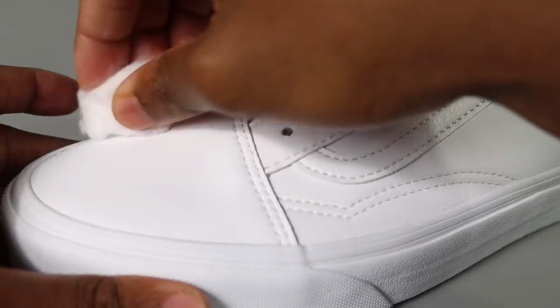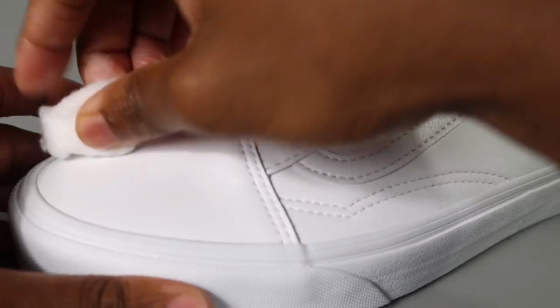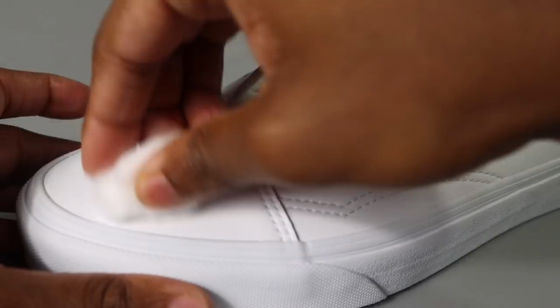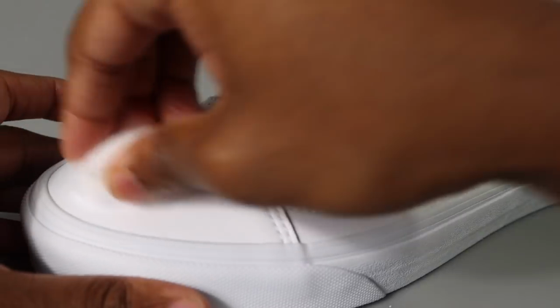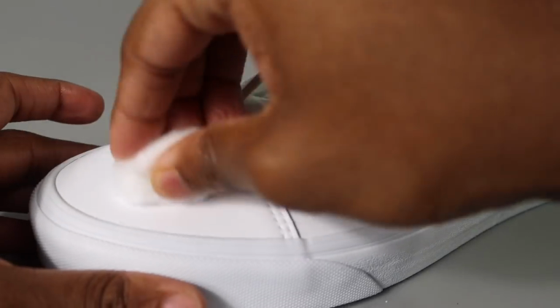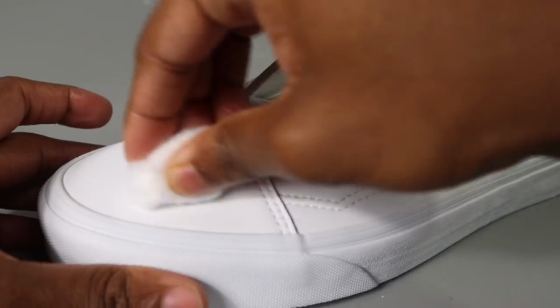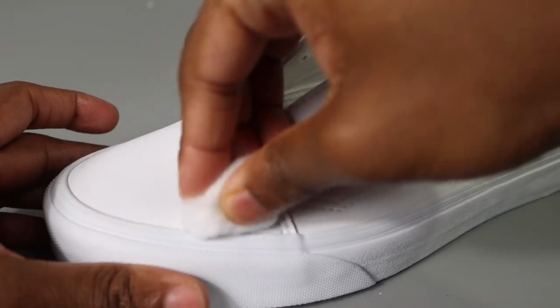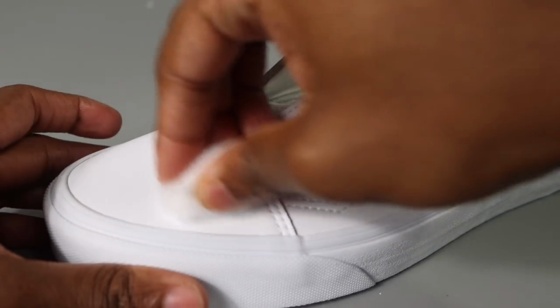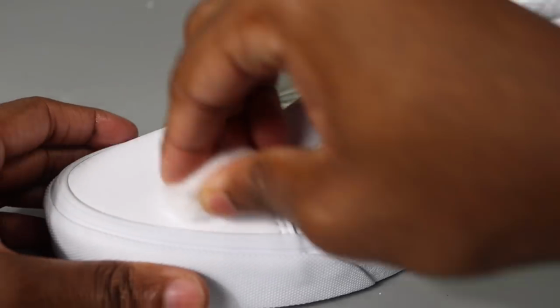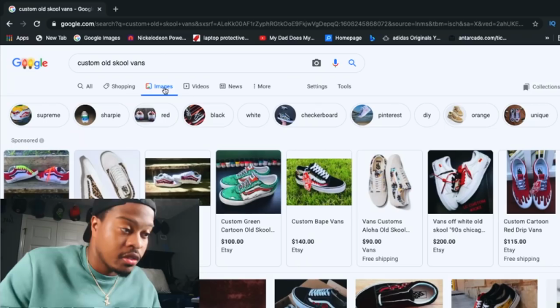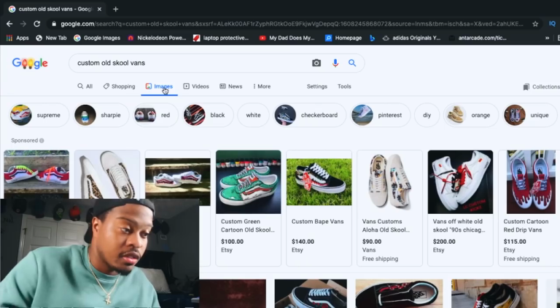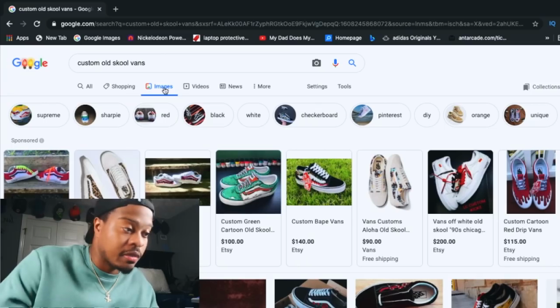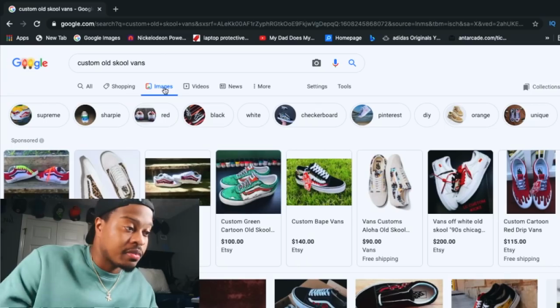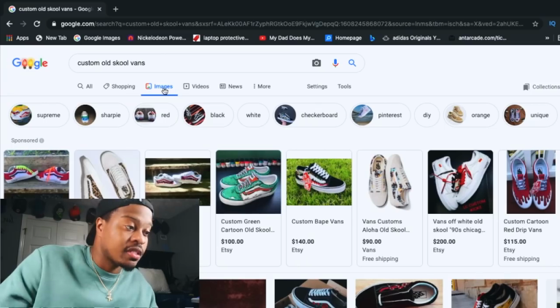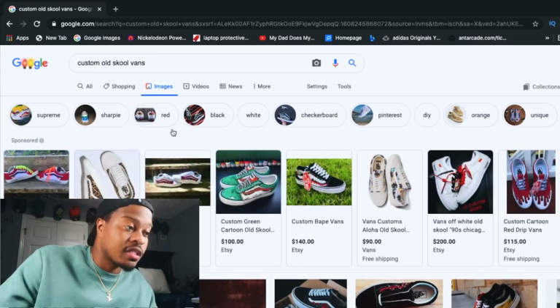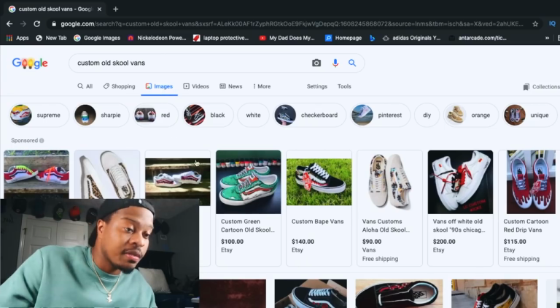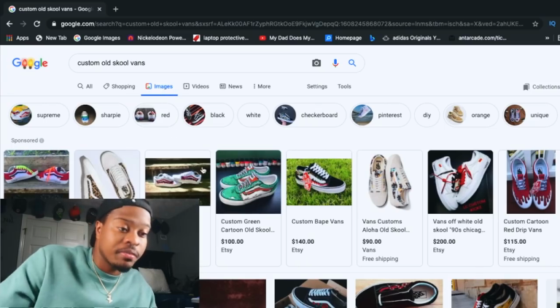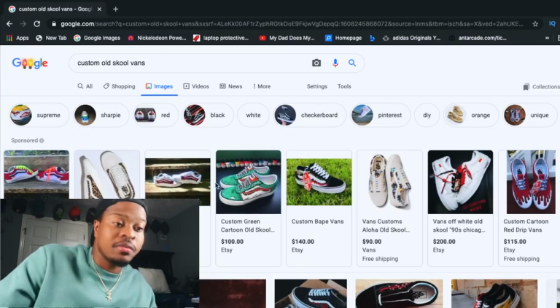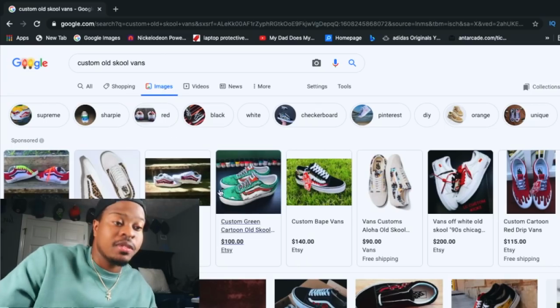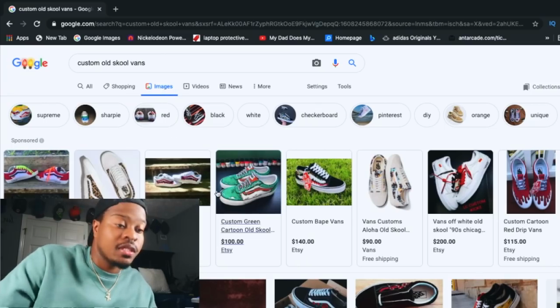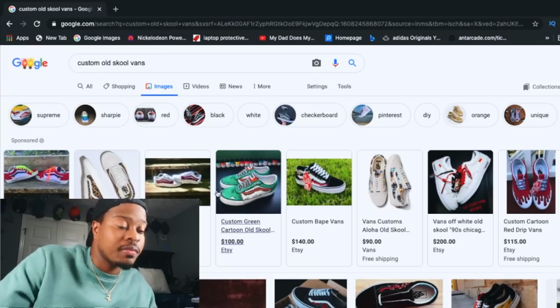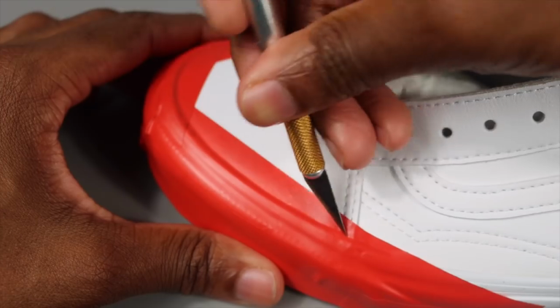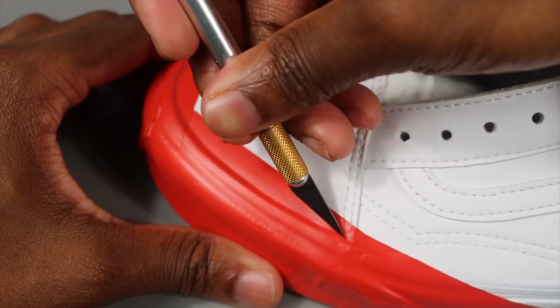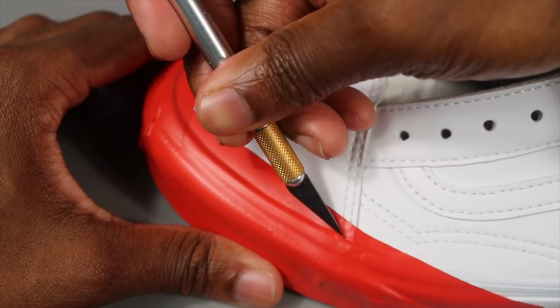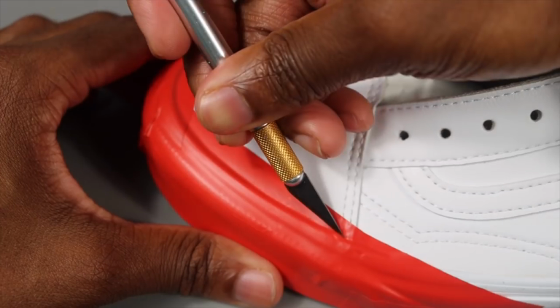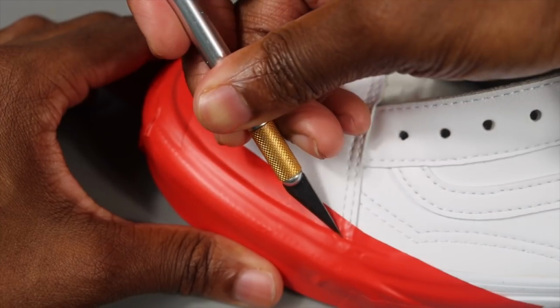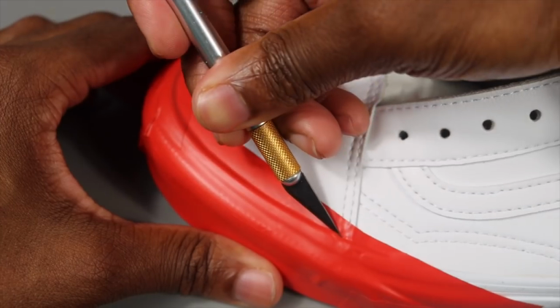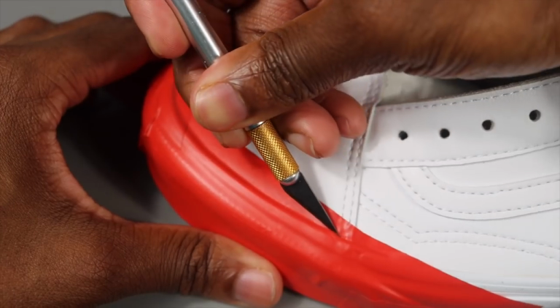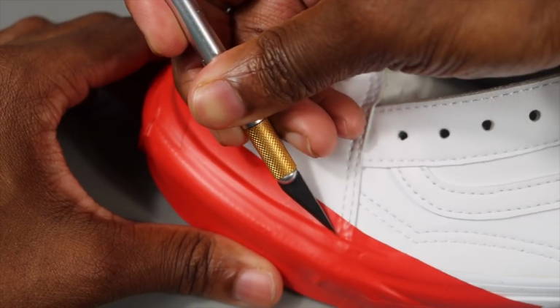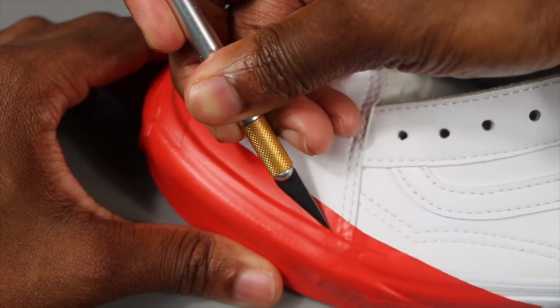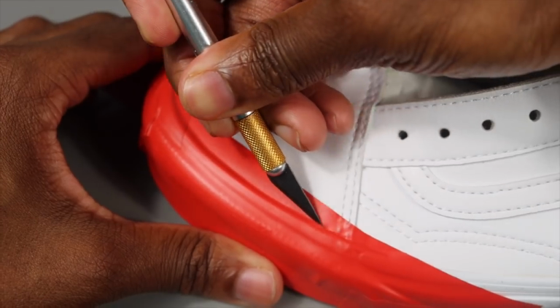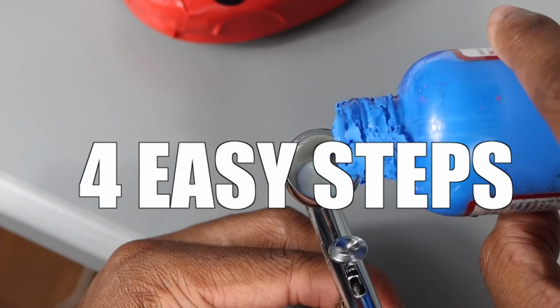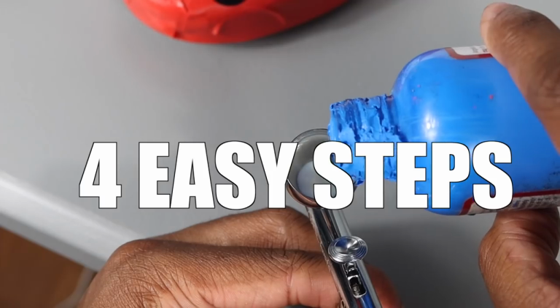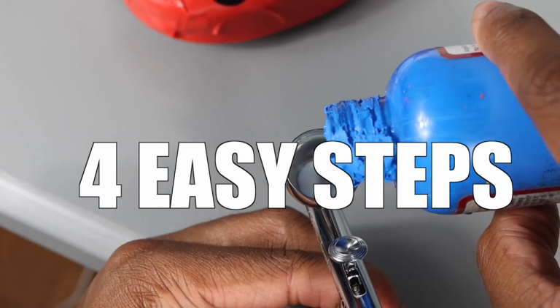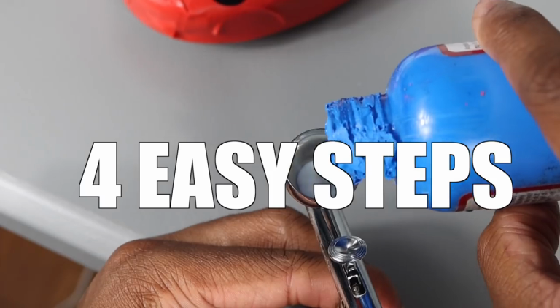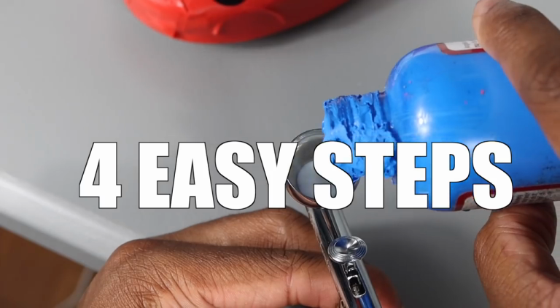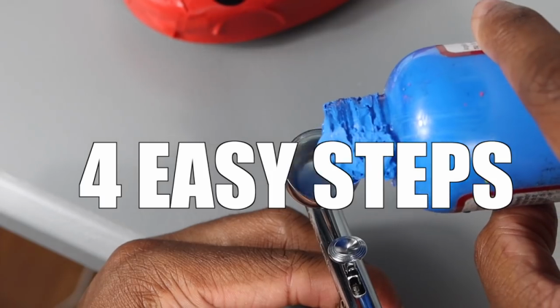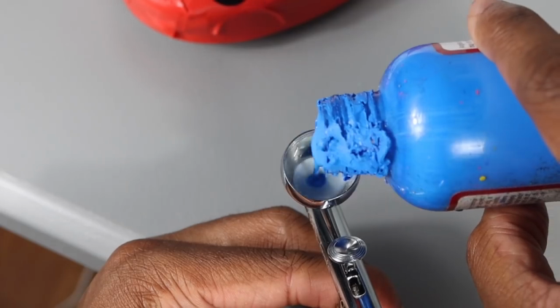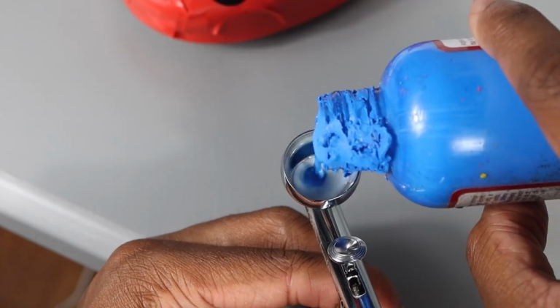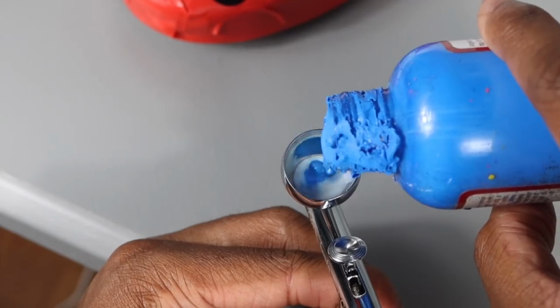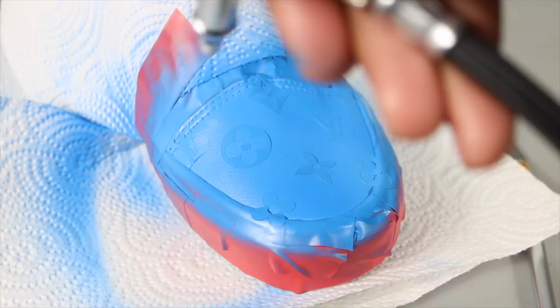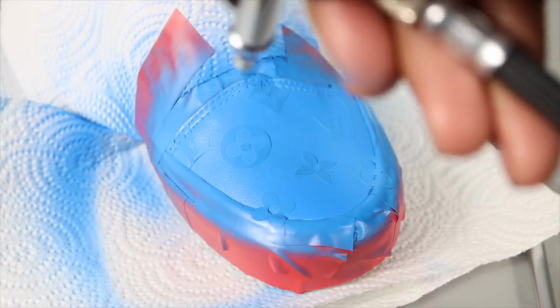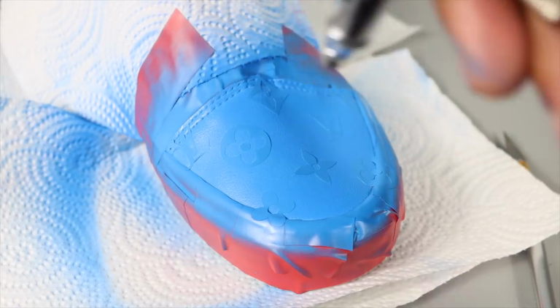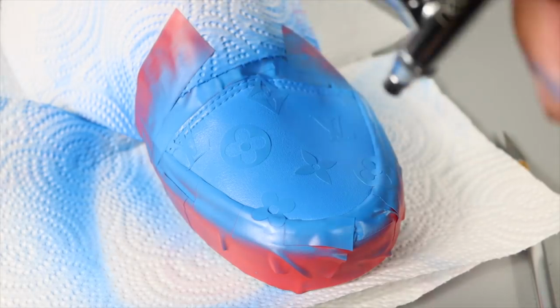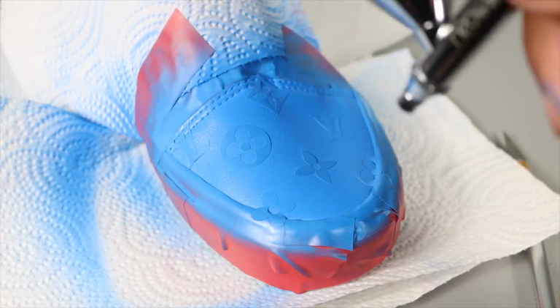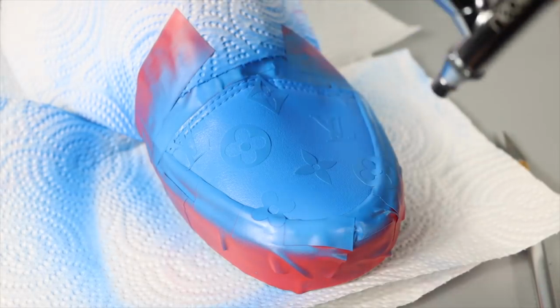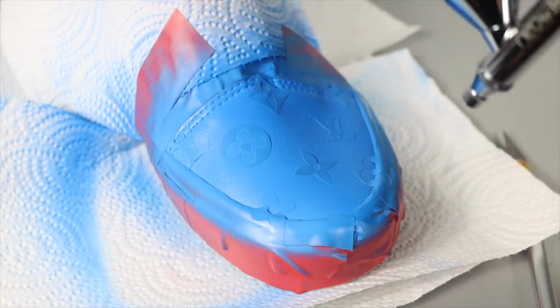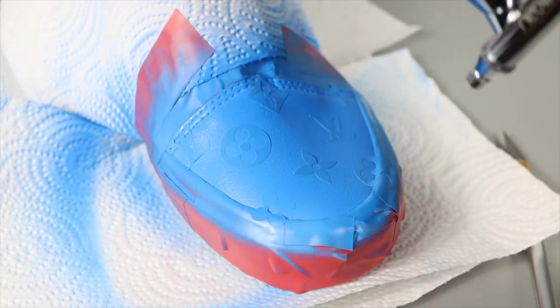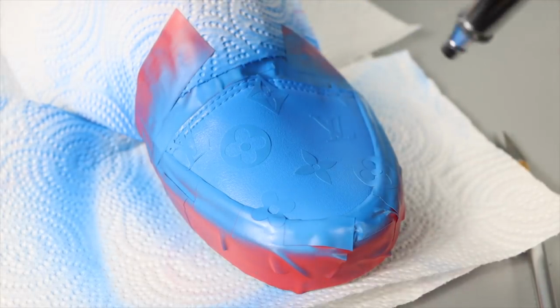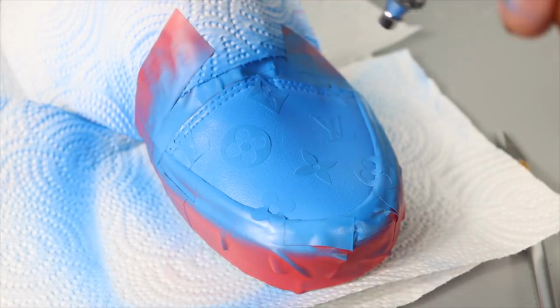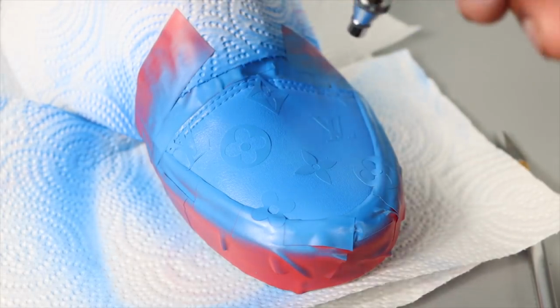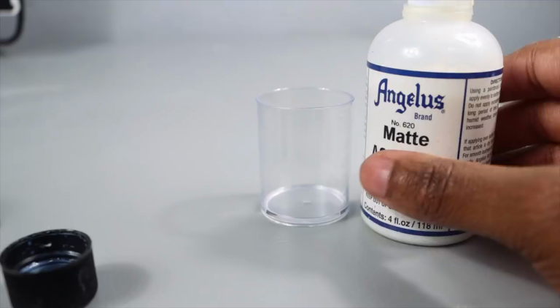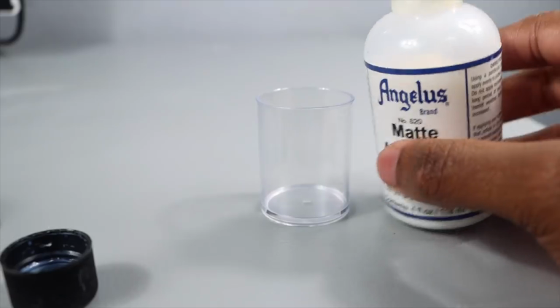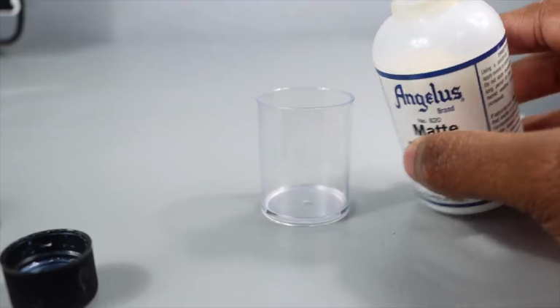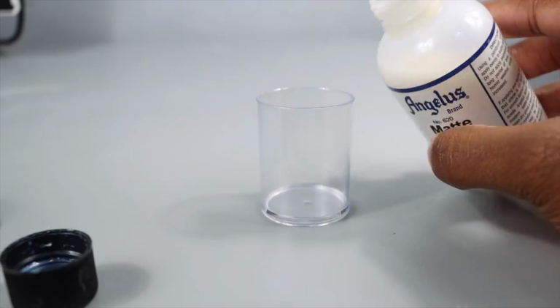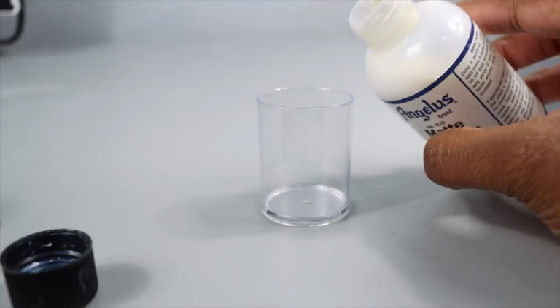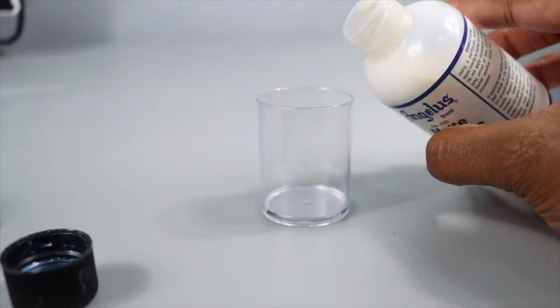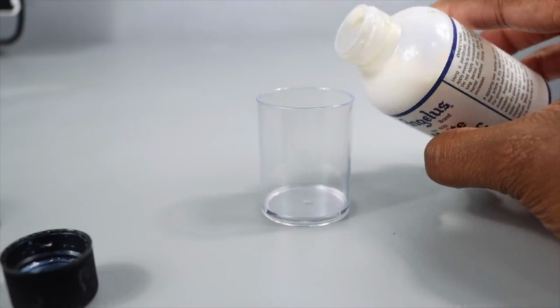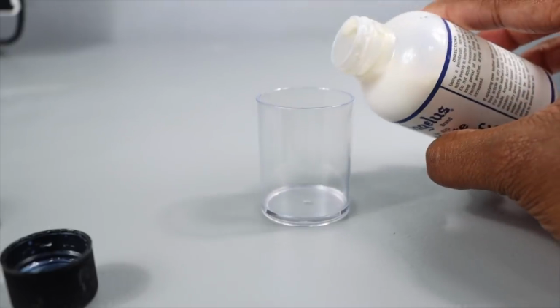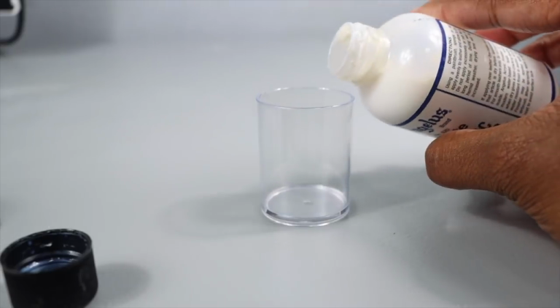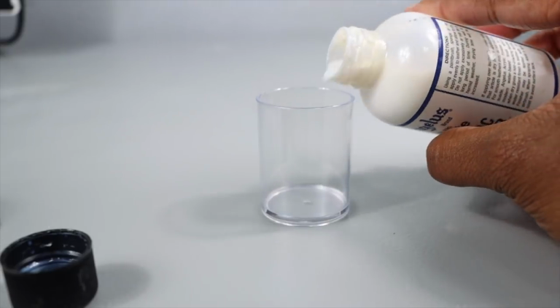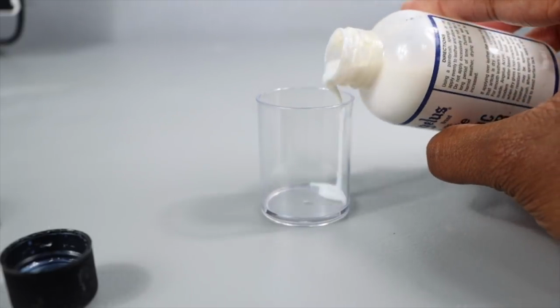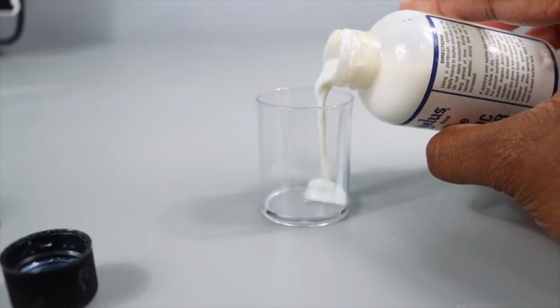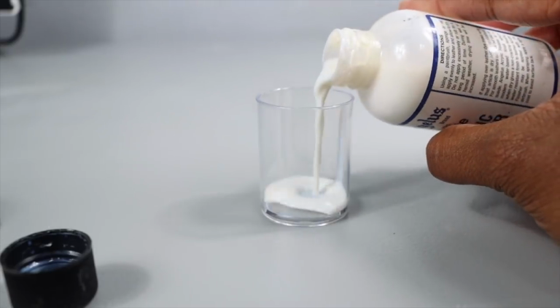In today's video, I'm going to show you how to customize your shoes with these four easy steps so that you can customize anything. Let's go.